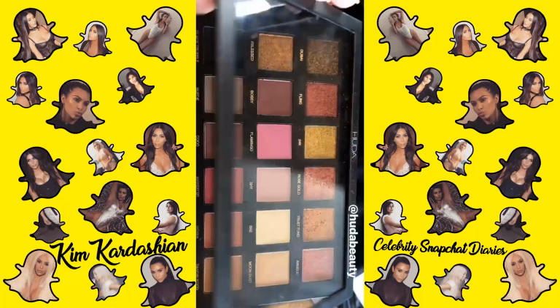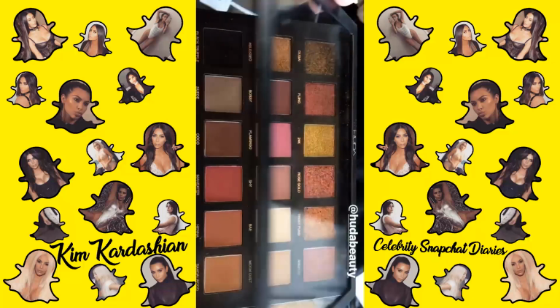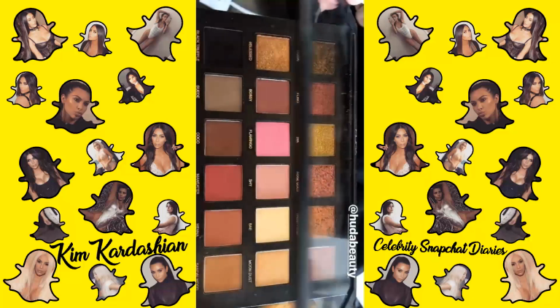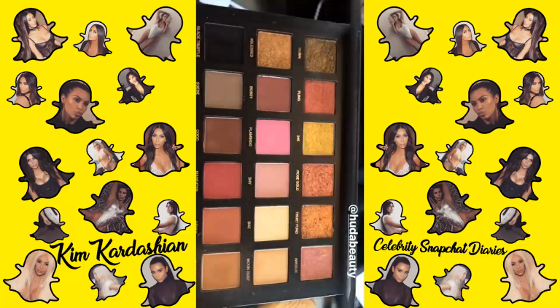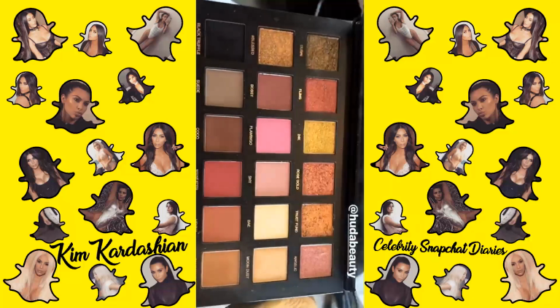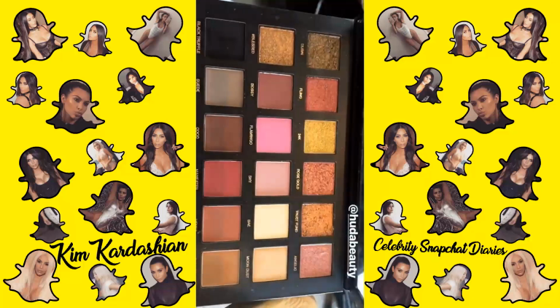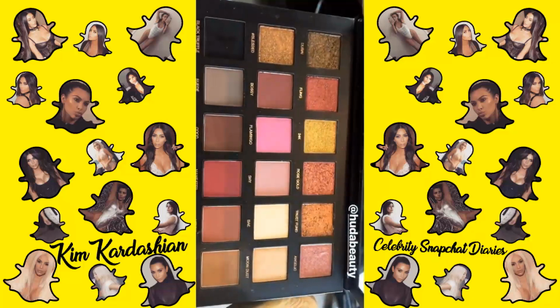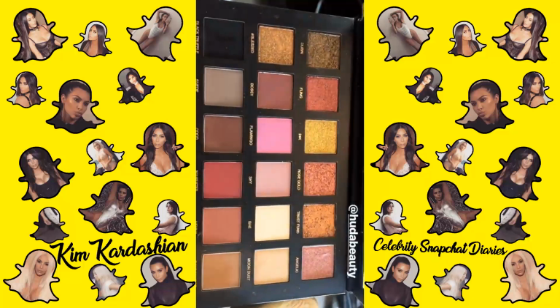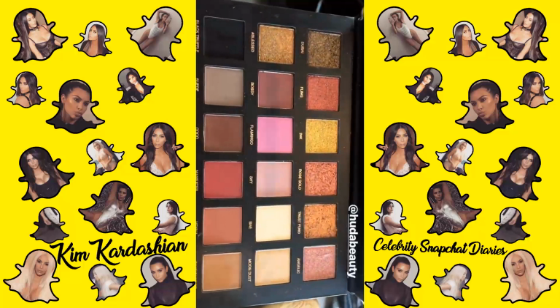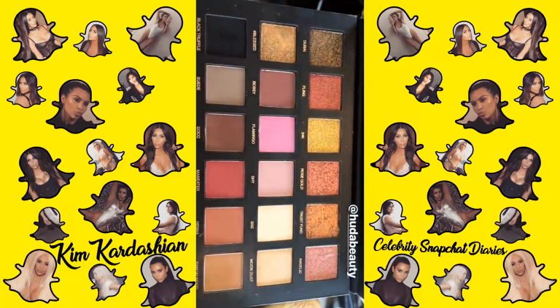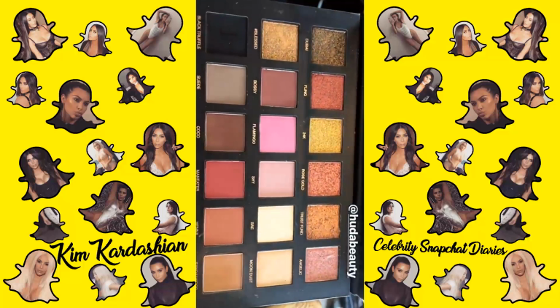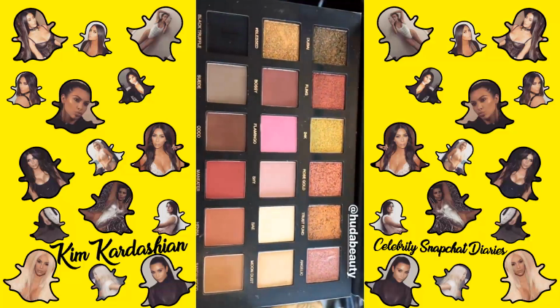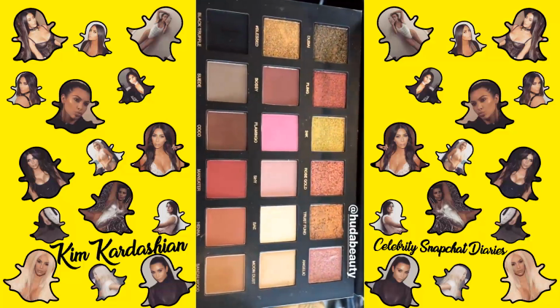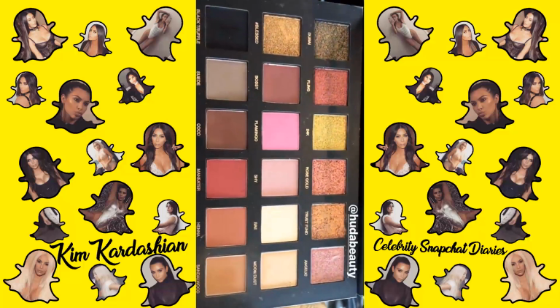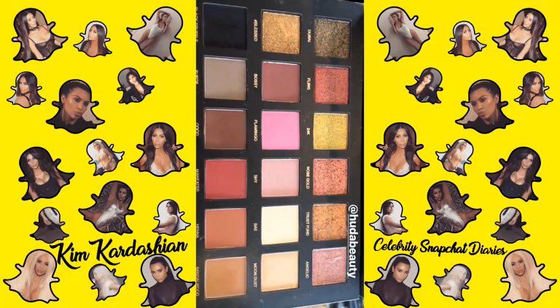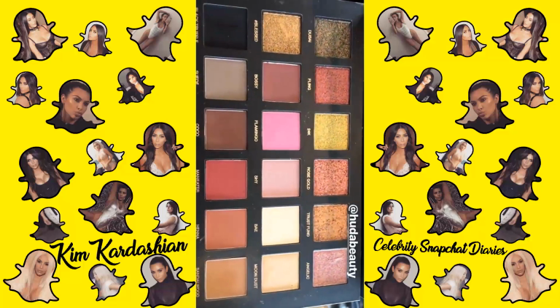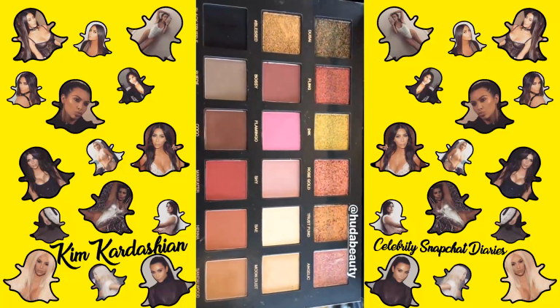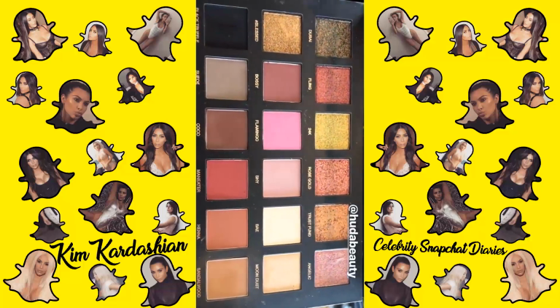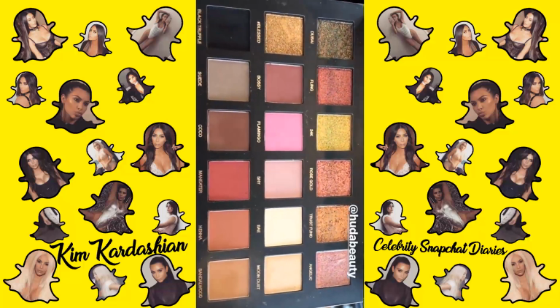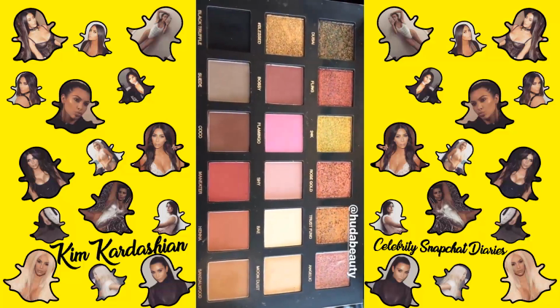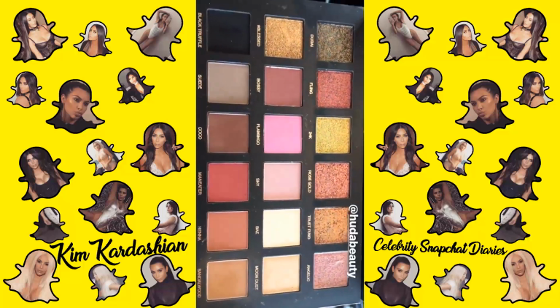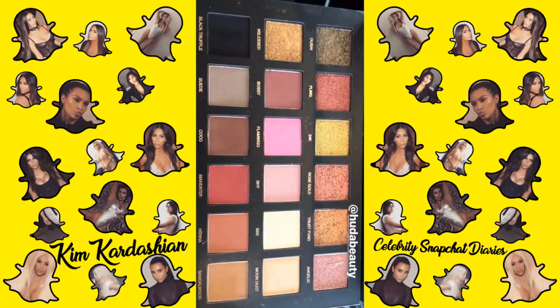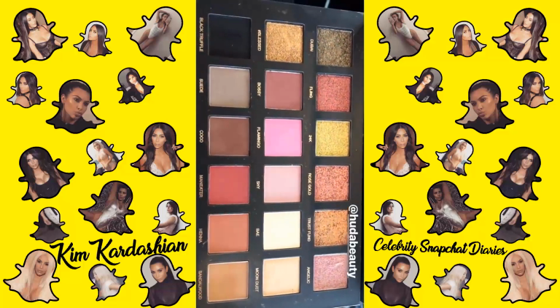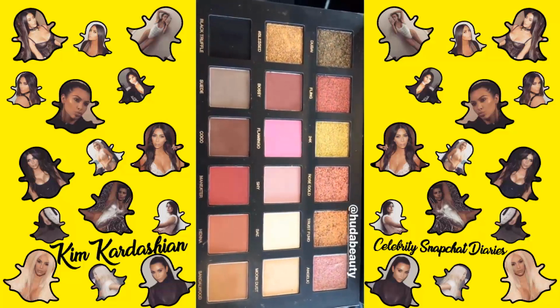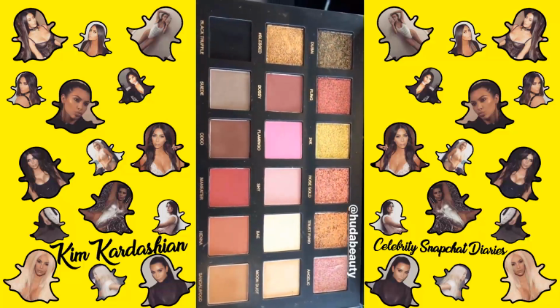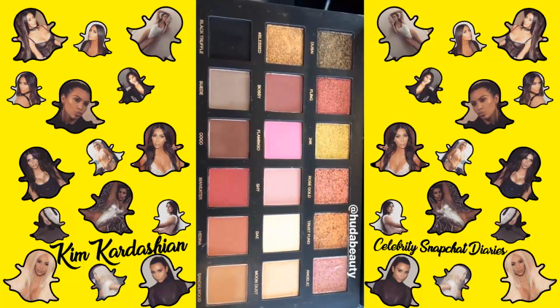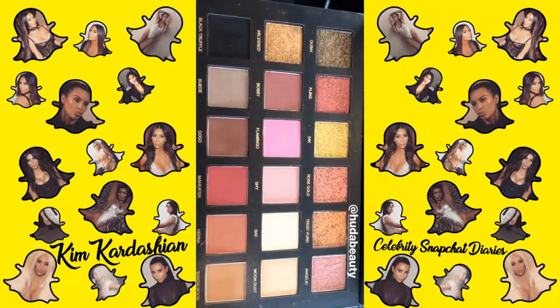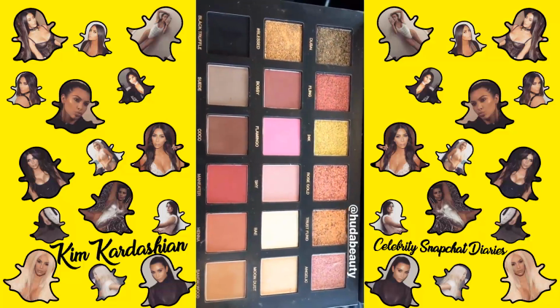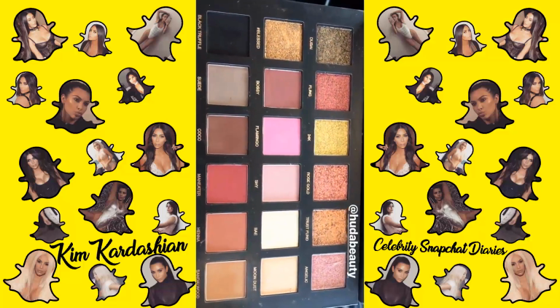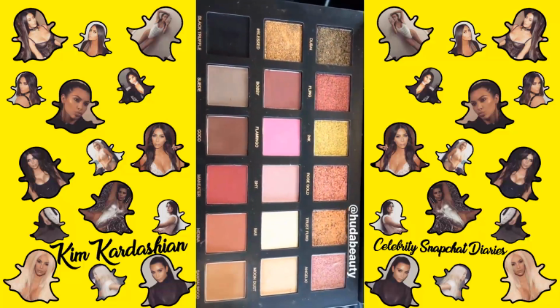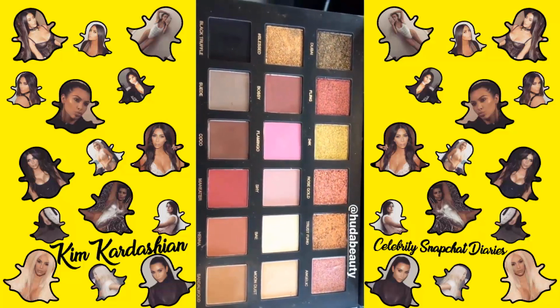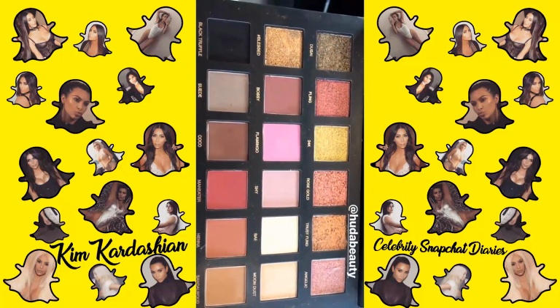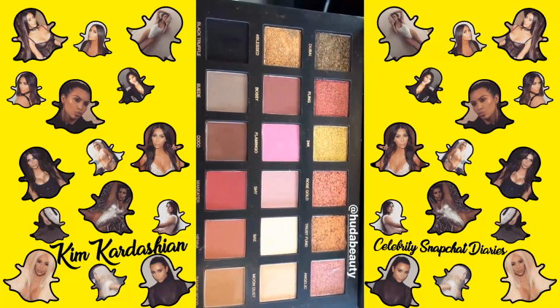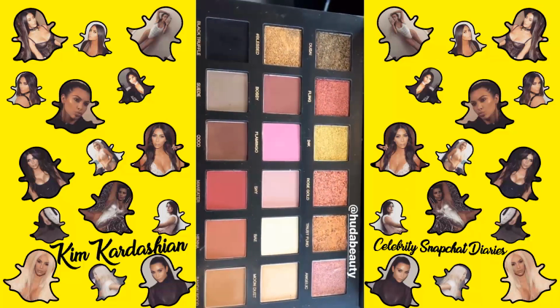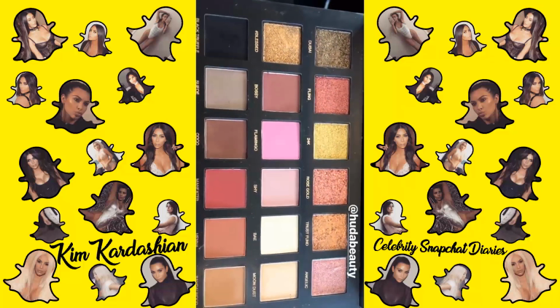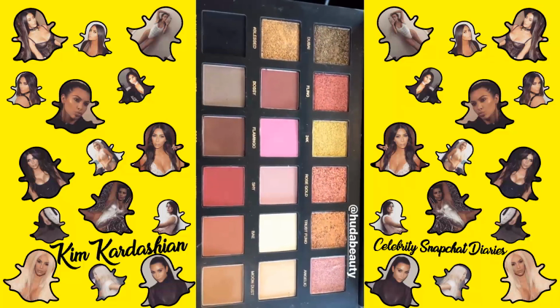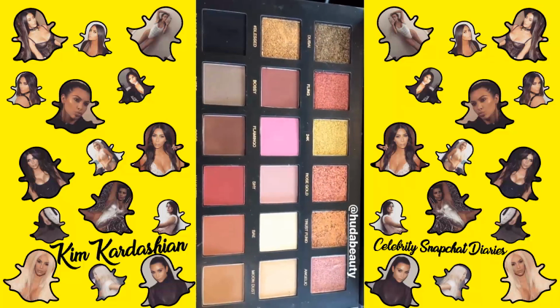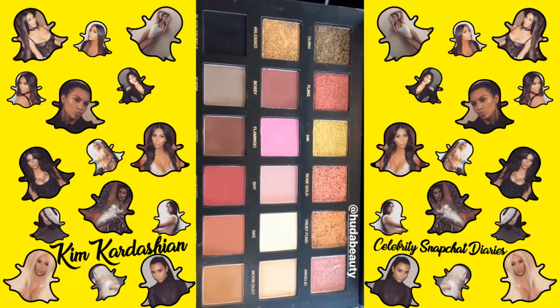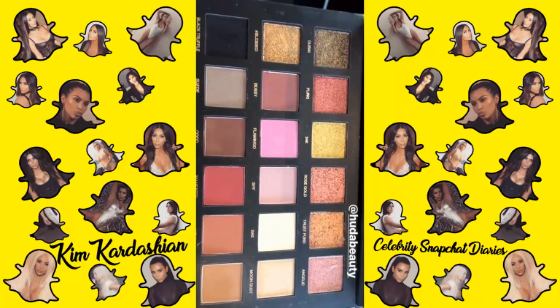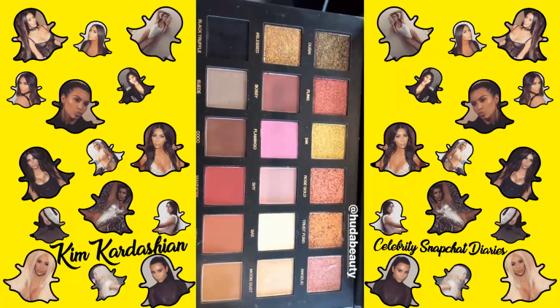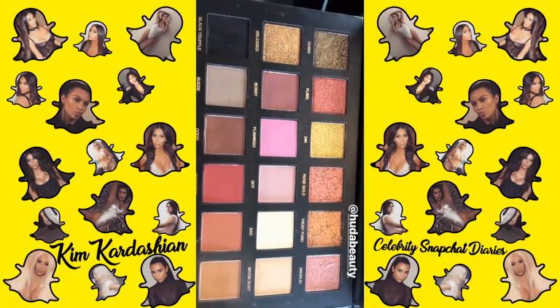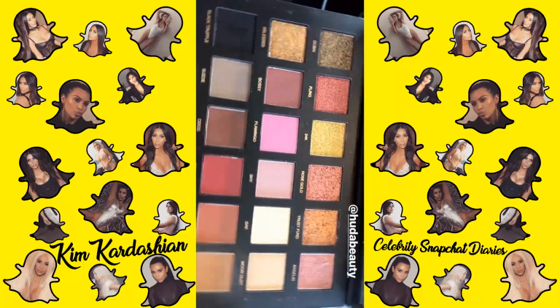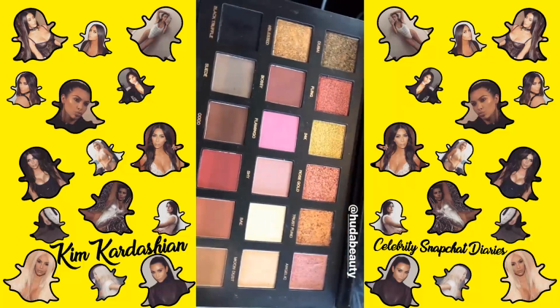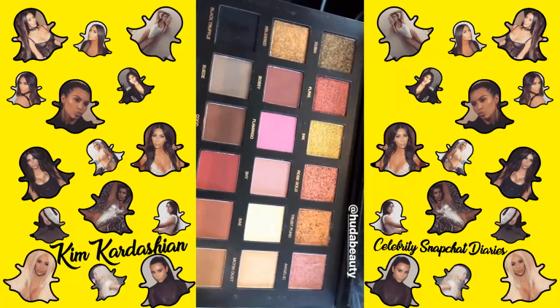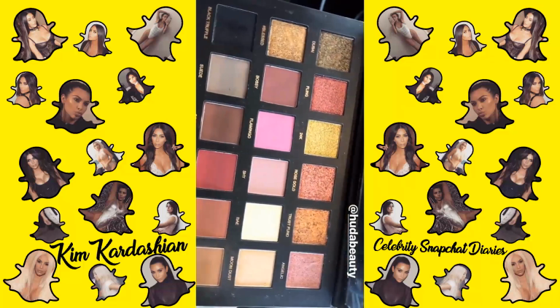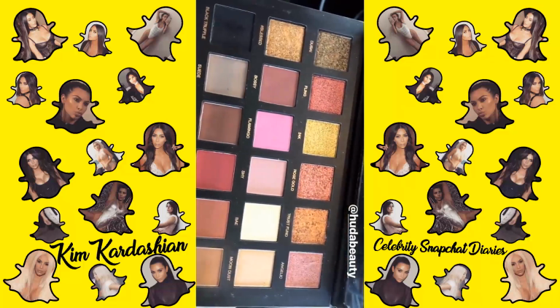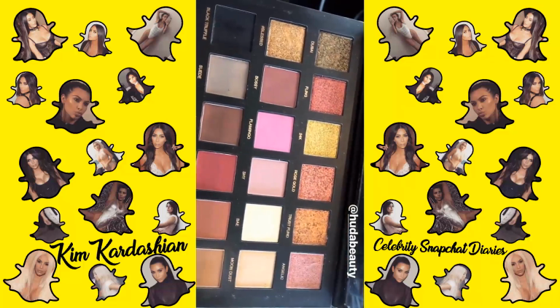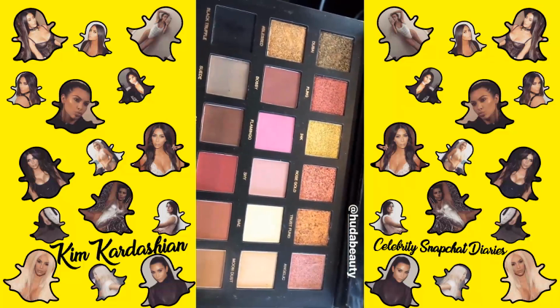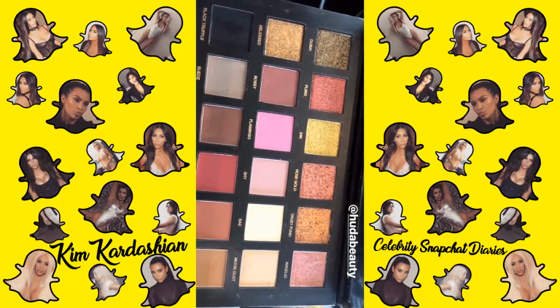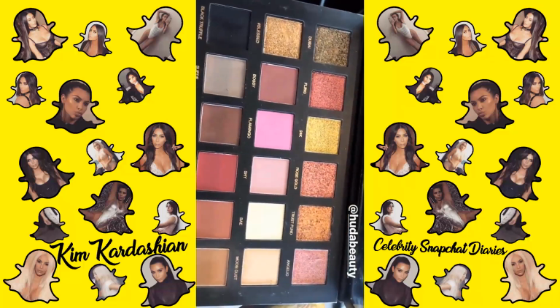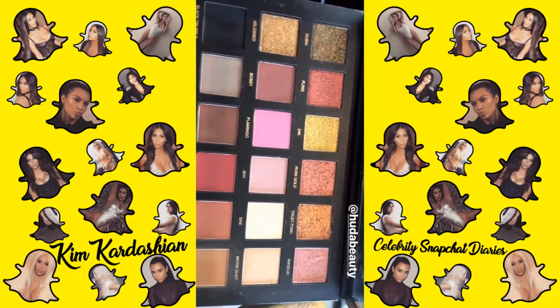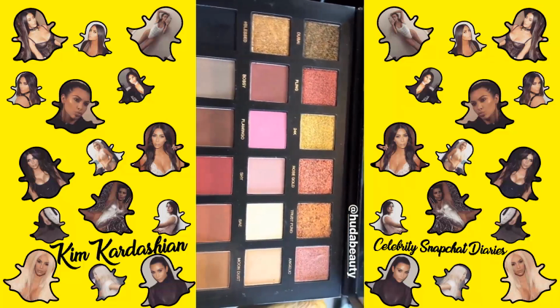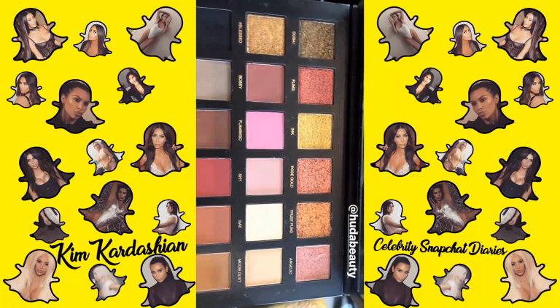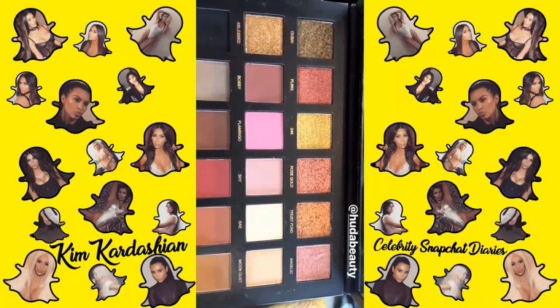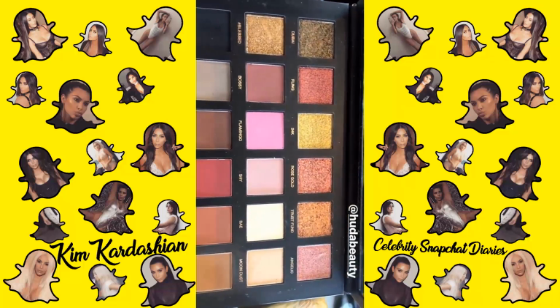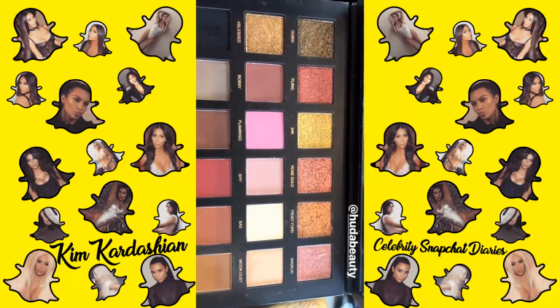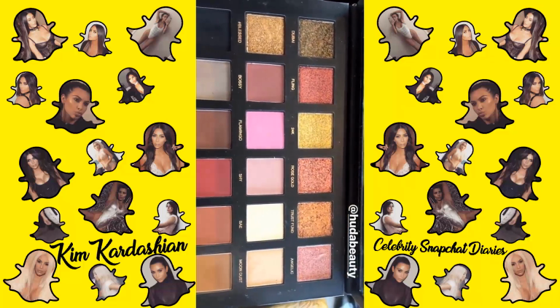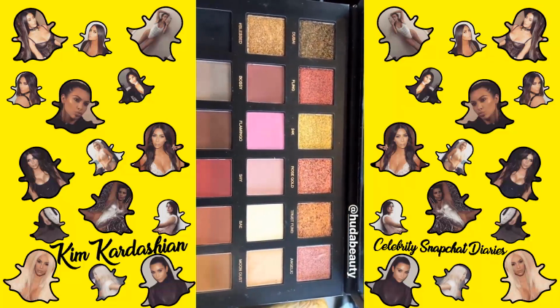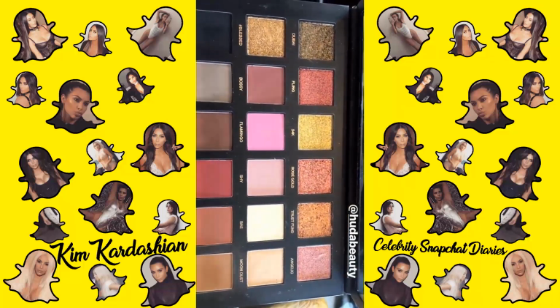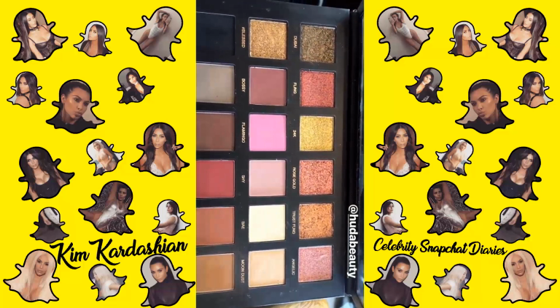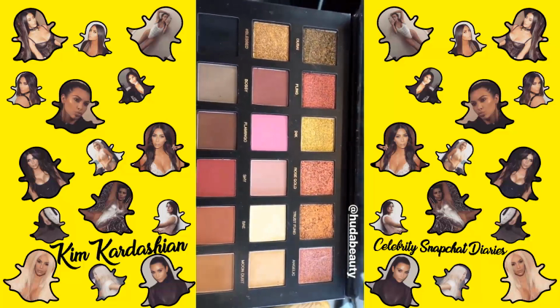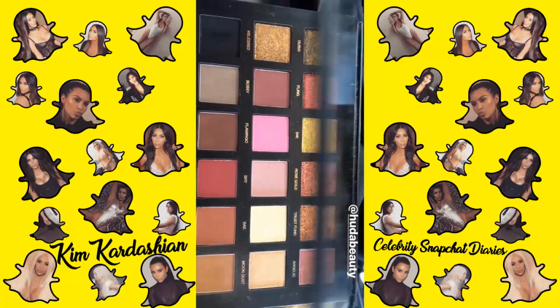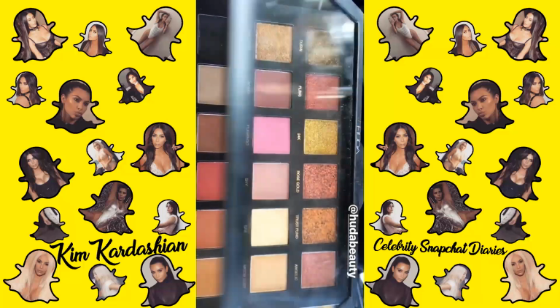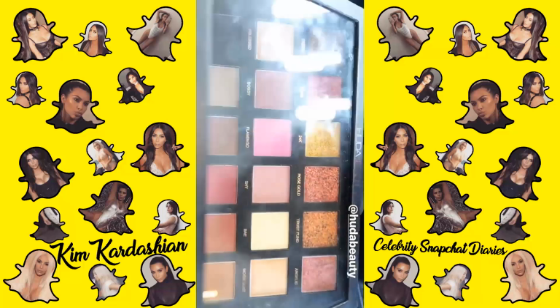I'm using this palette today, this Huda palette. I'm so excited. I love the pigment on the top.